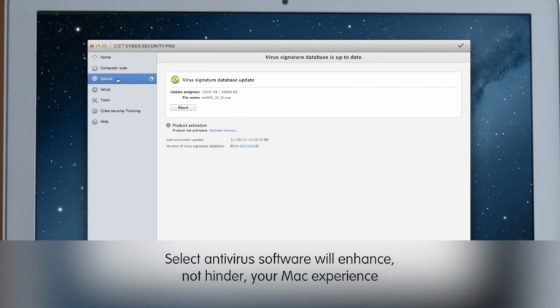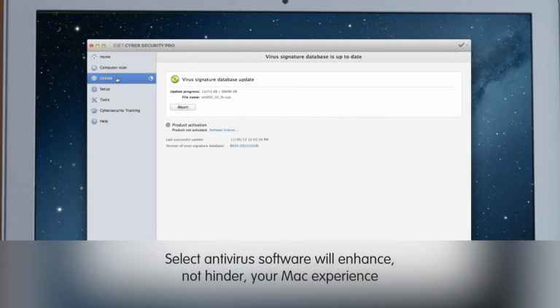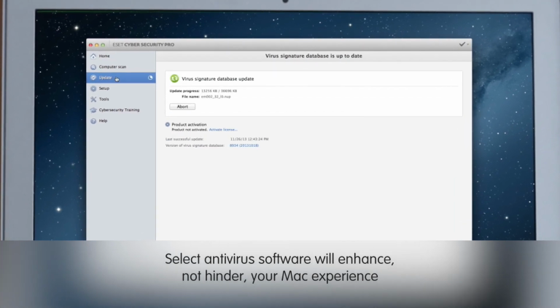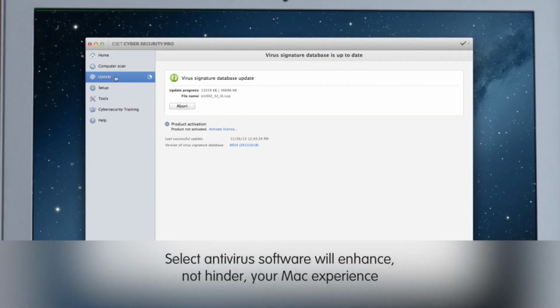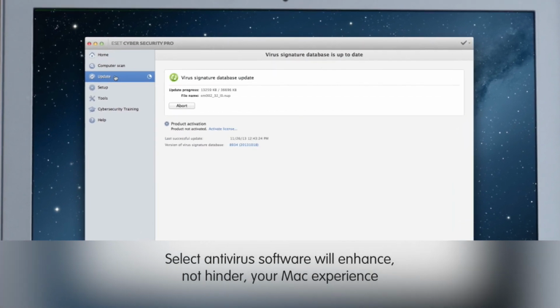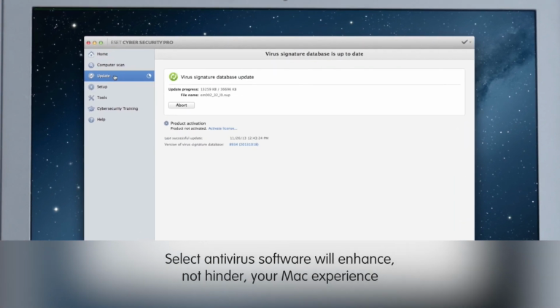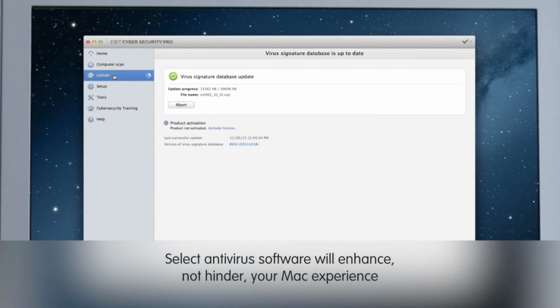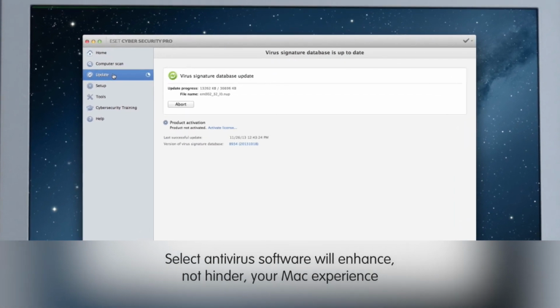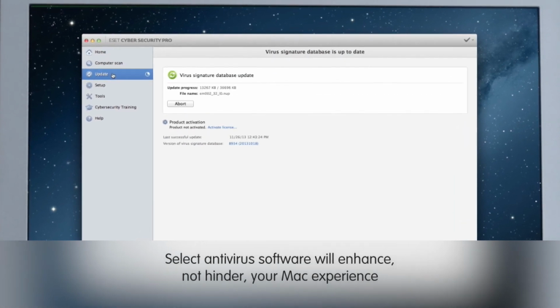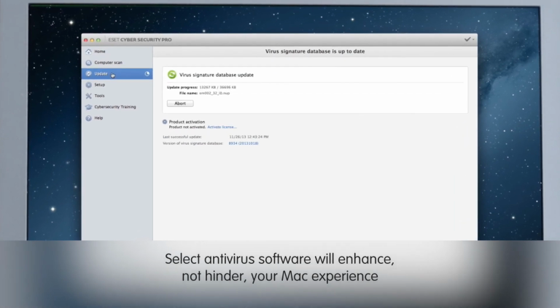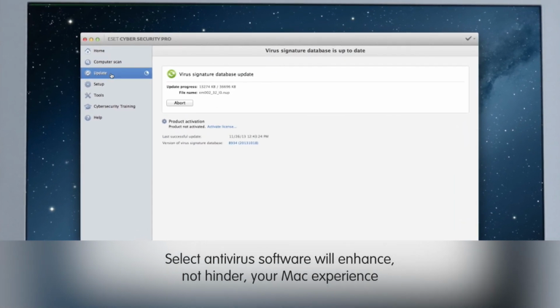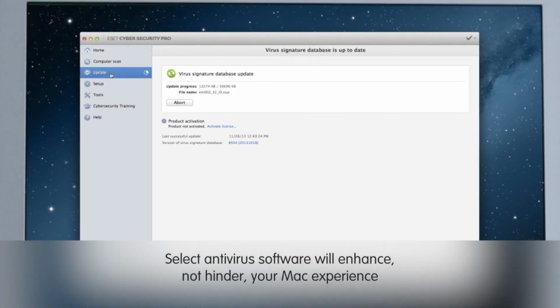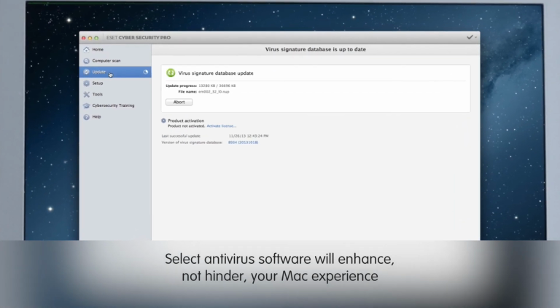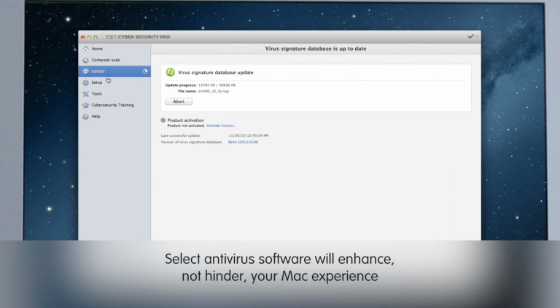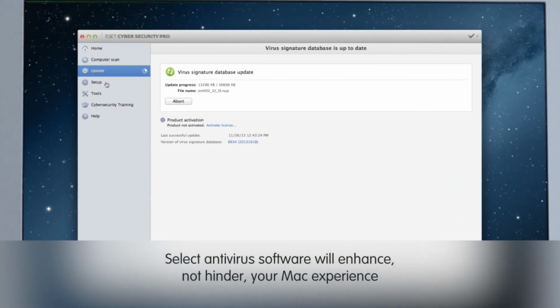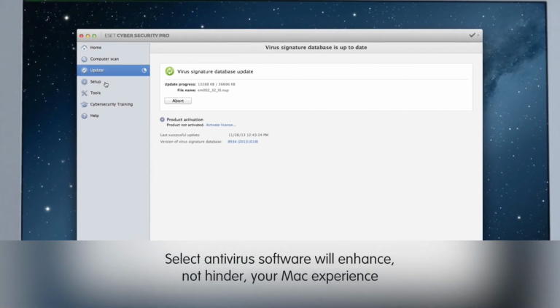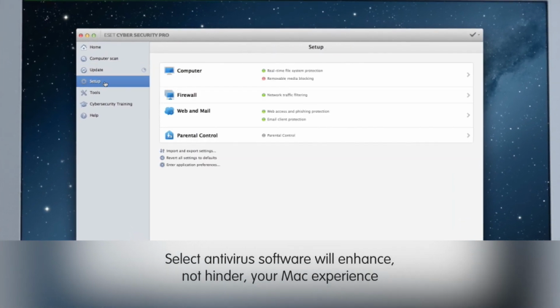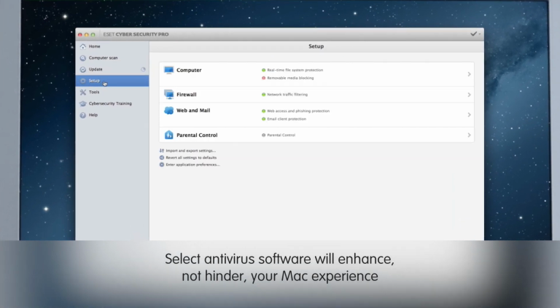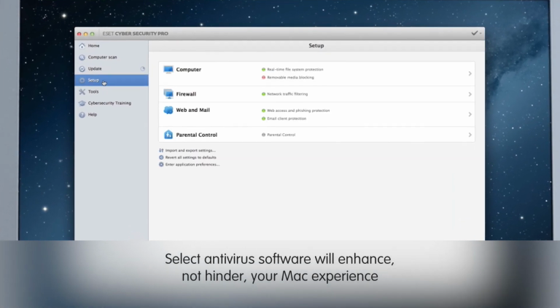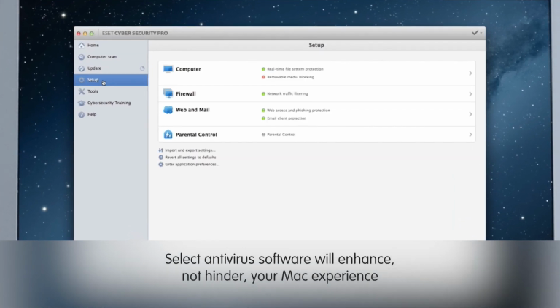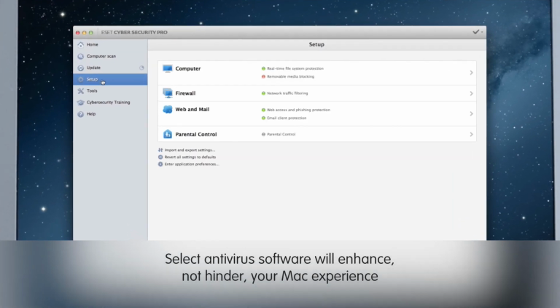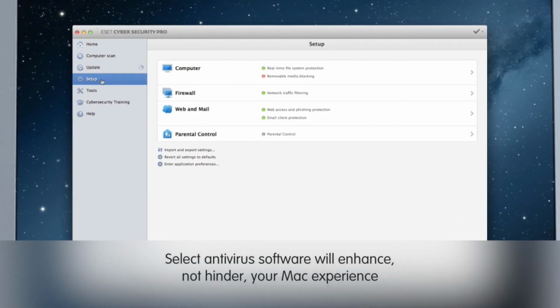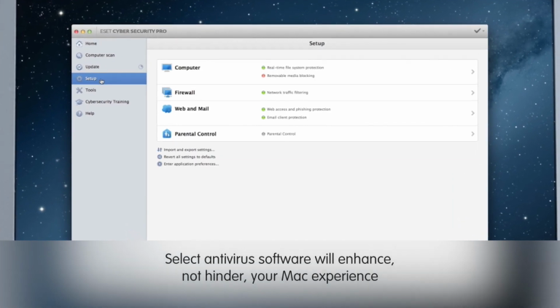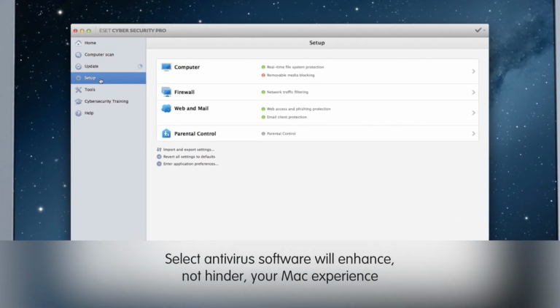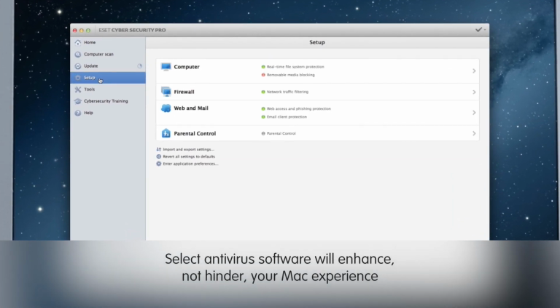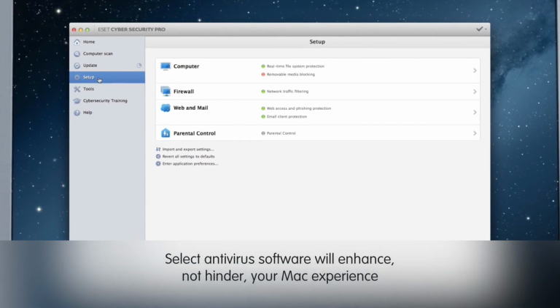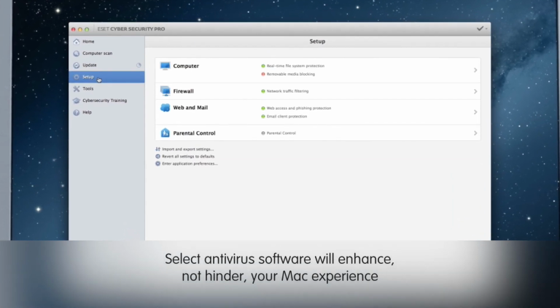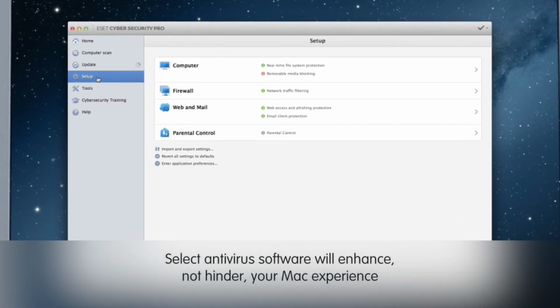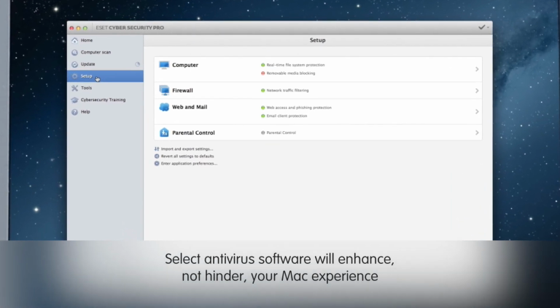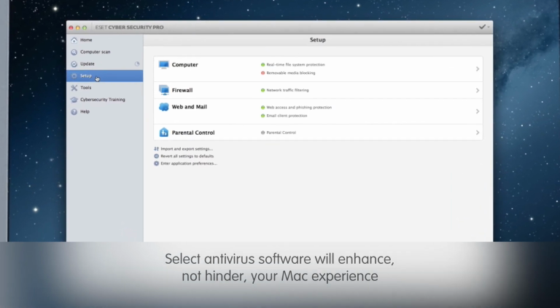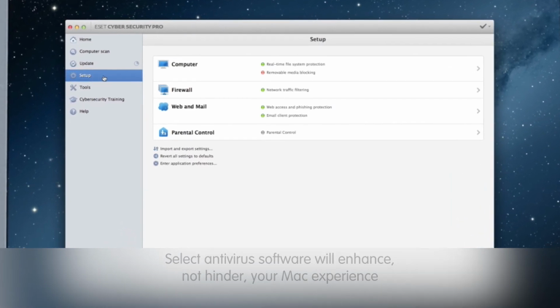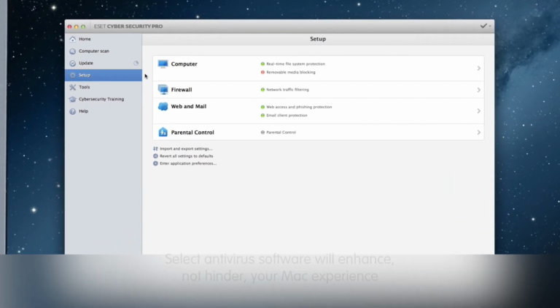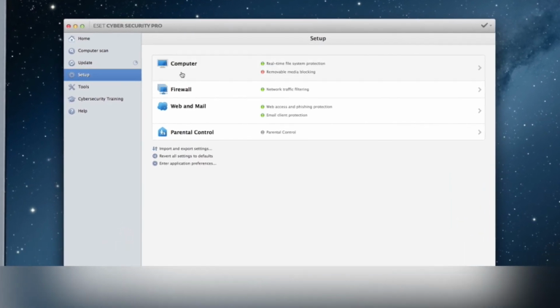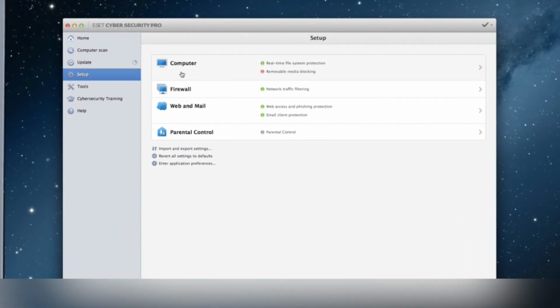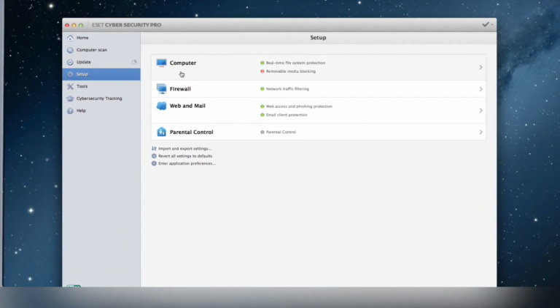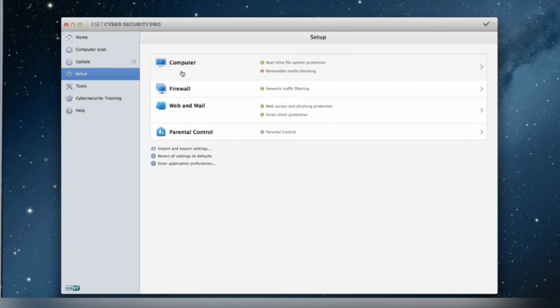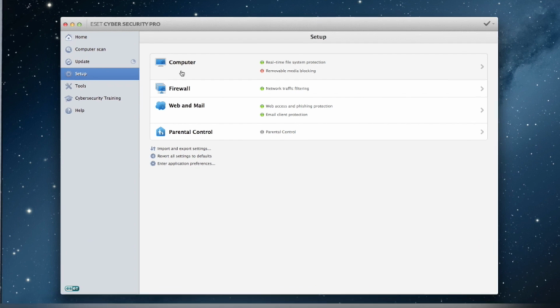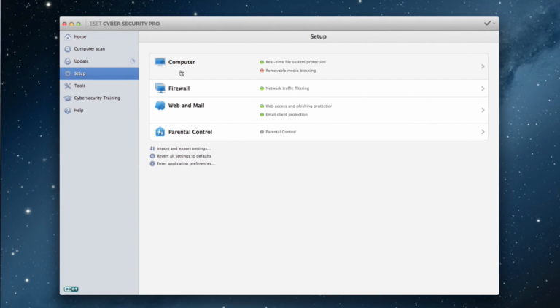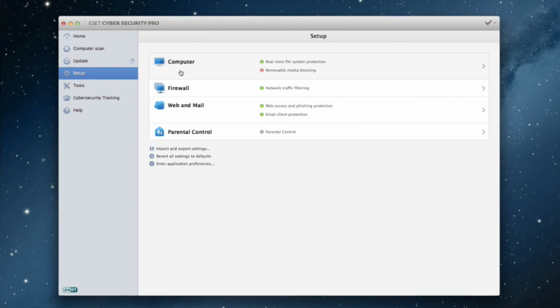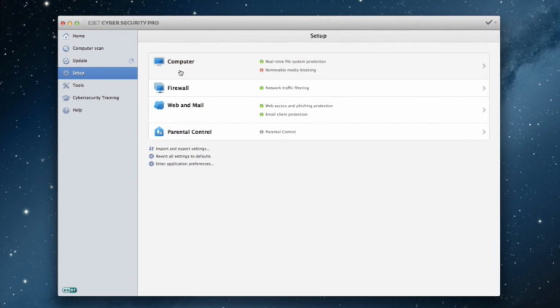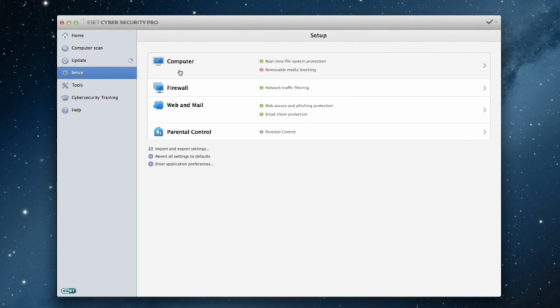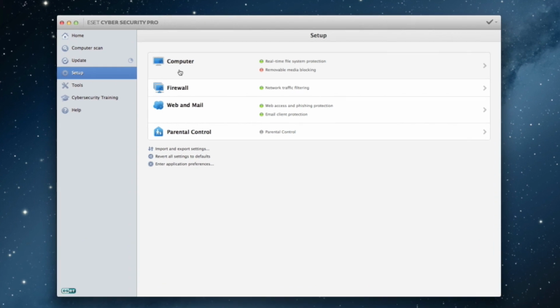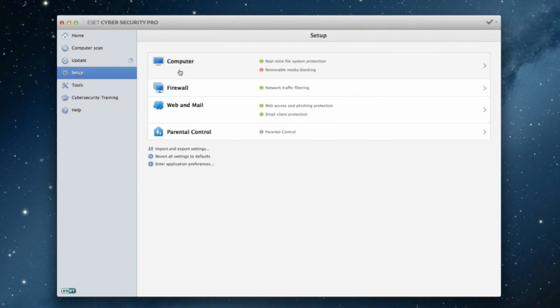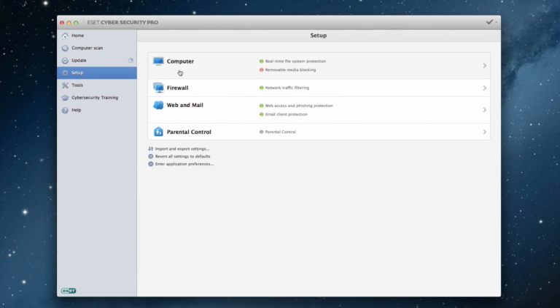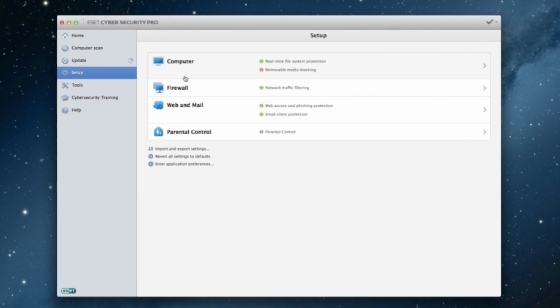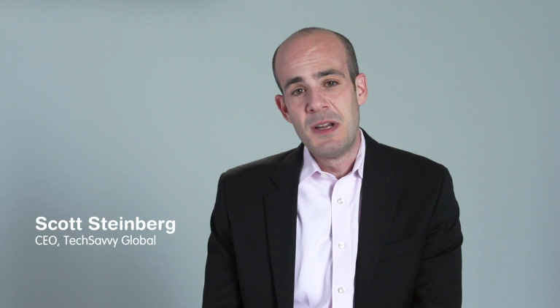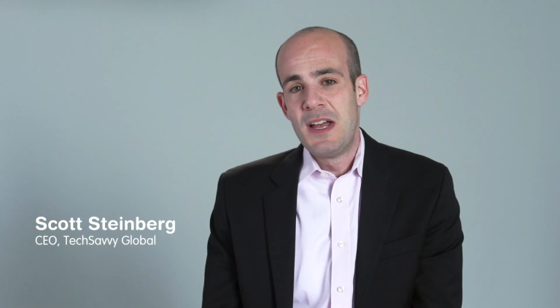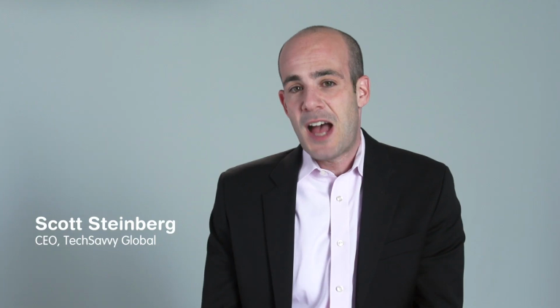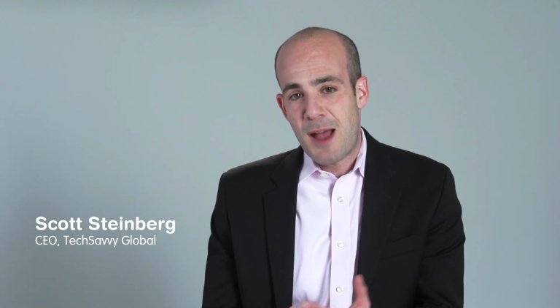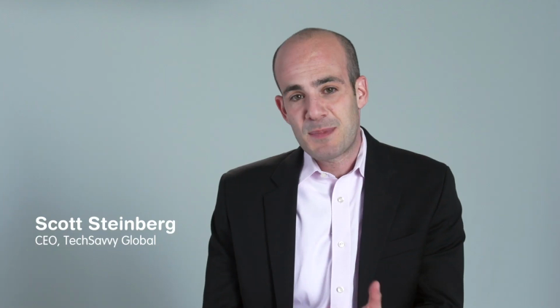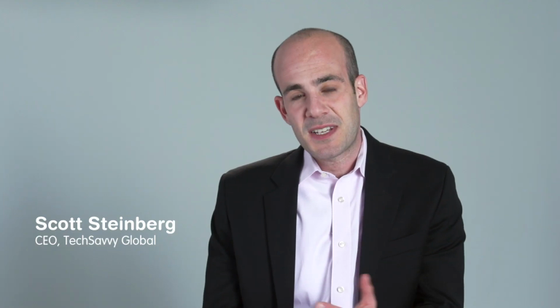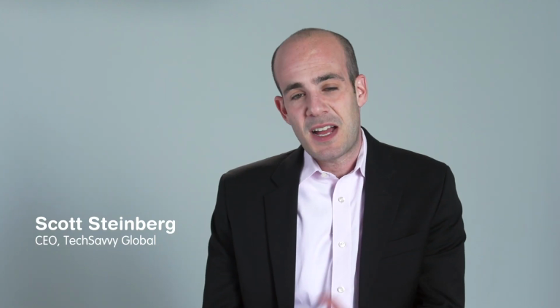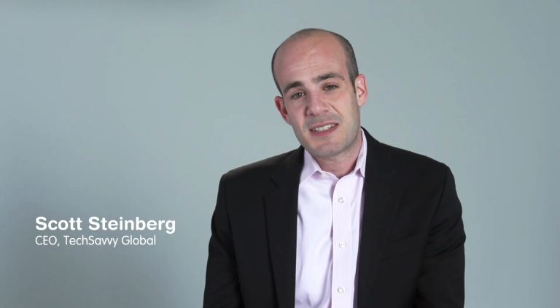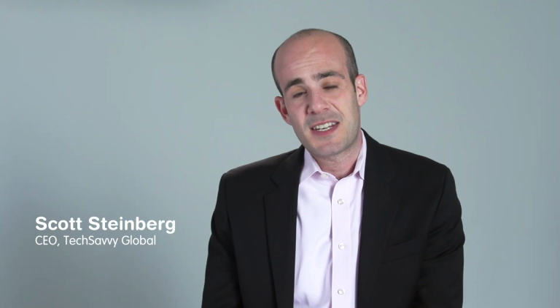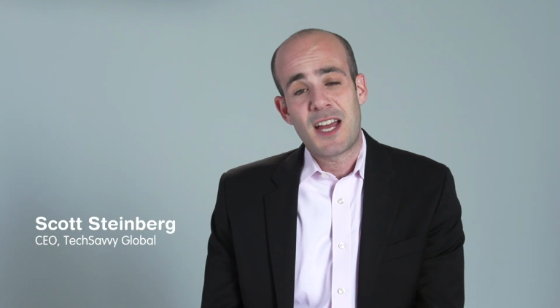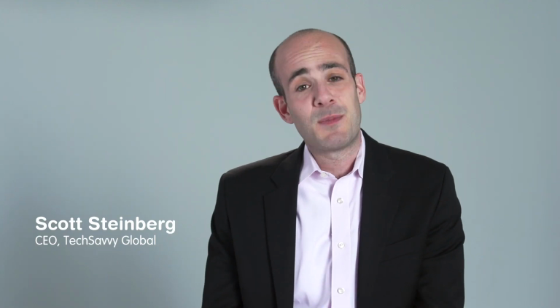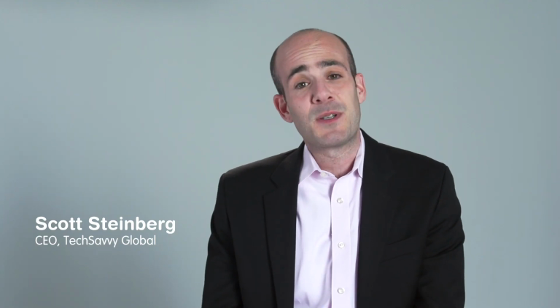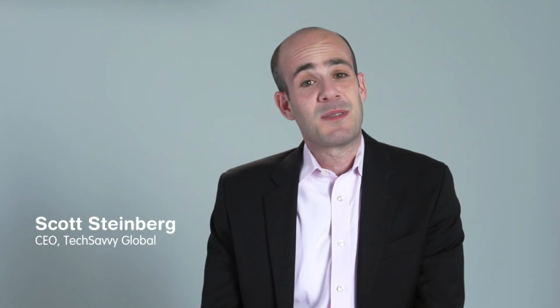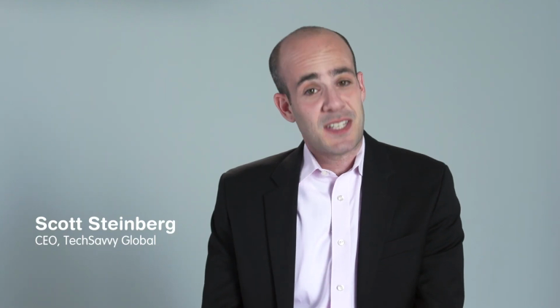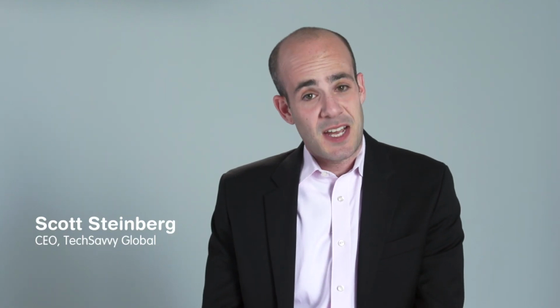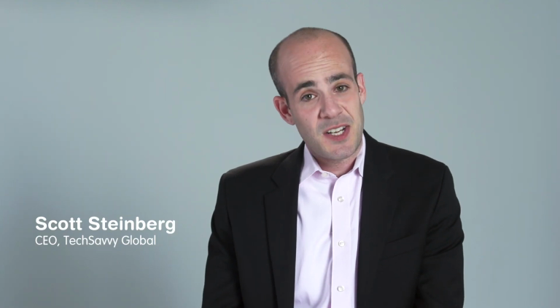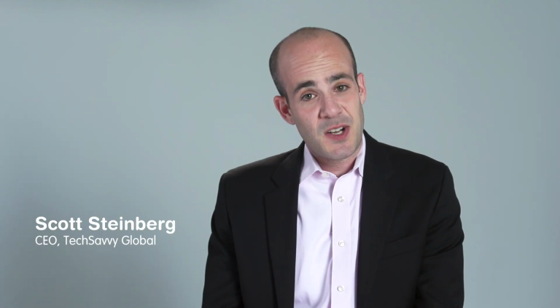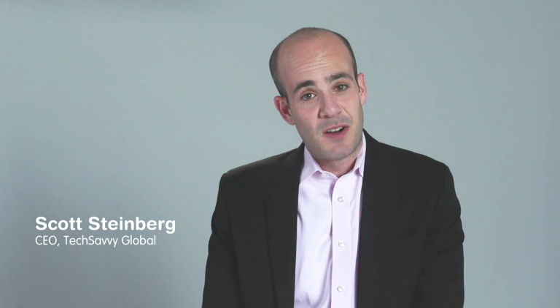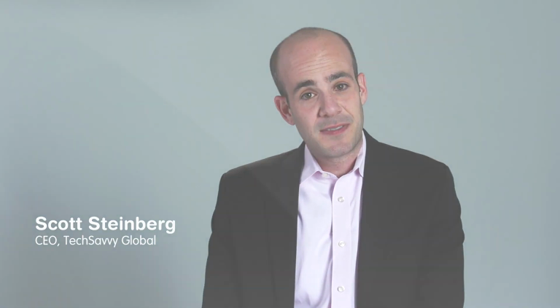This software protects your Macs so you can play, create, and explore without worry. I'm Scott Steinberg, signing off.